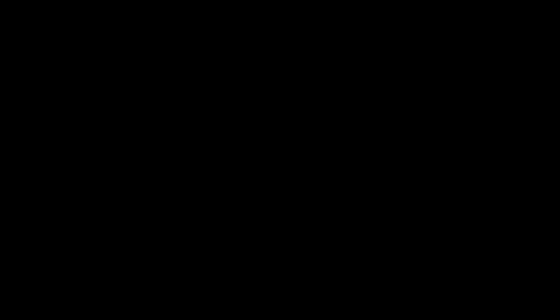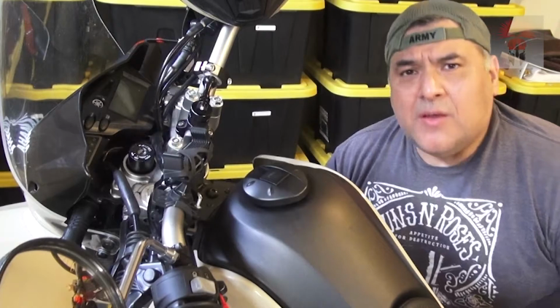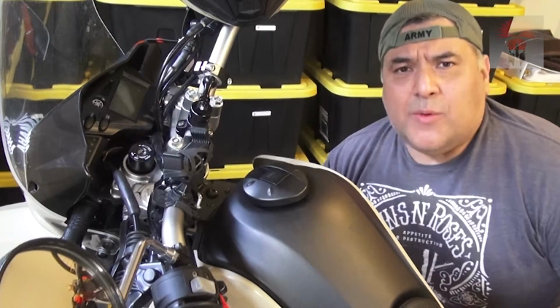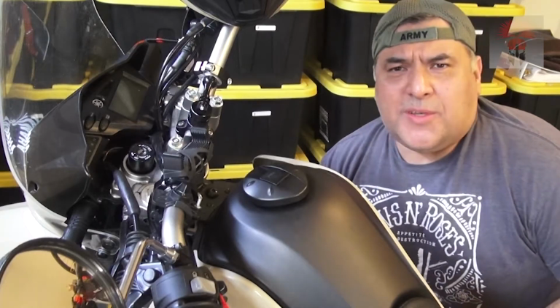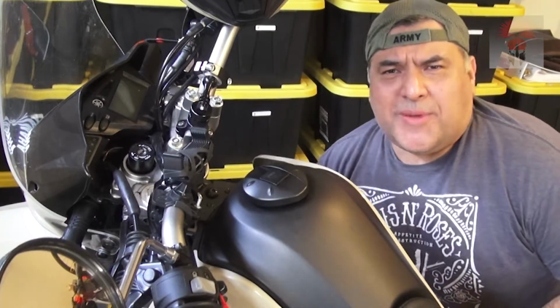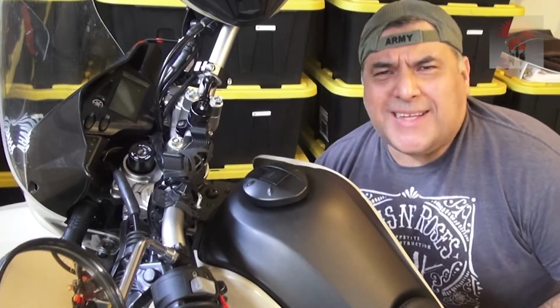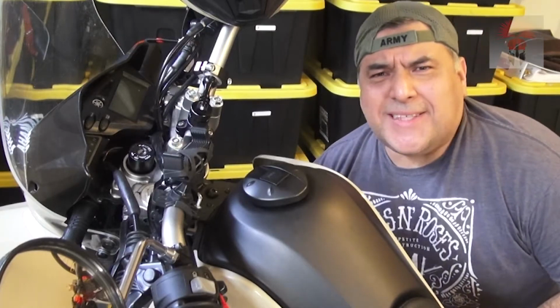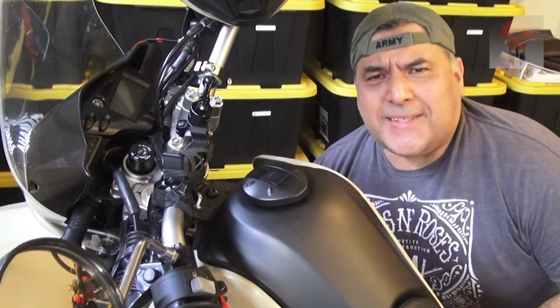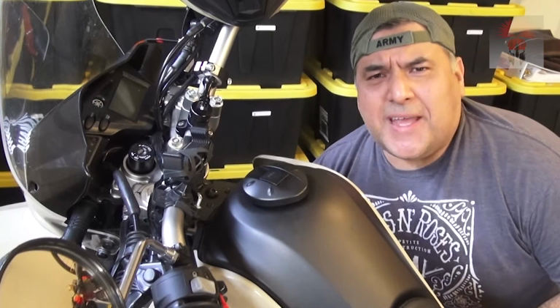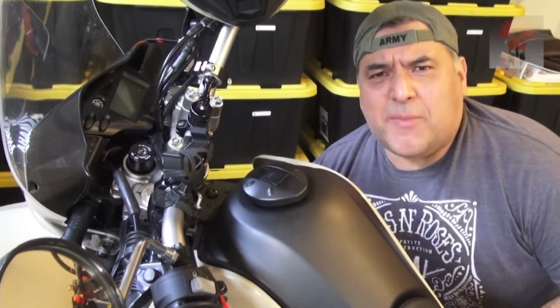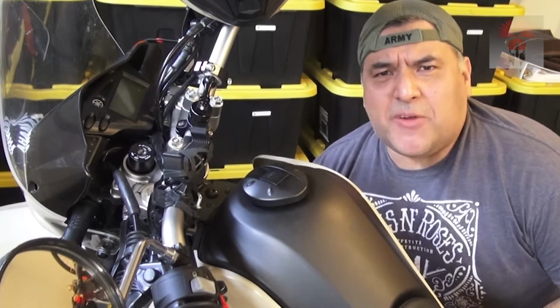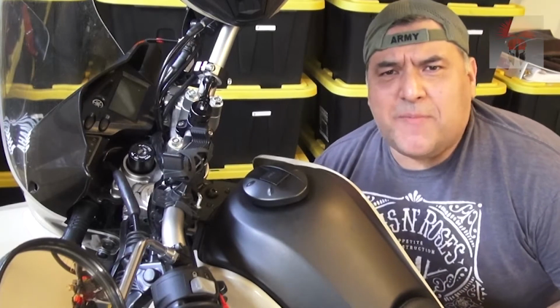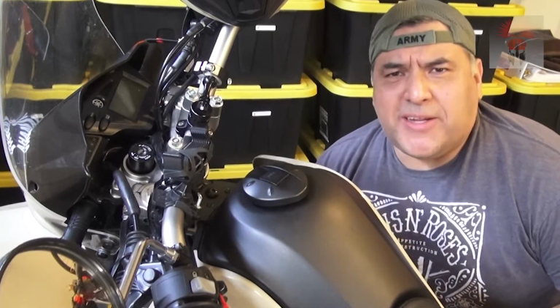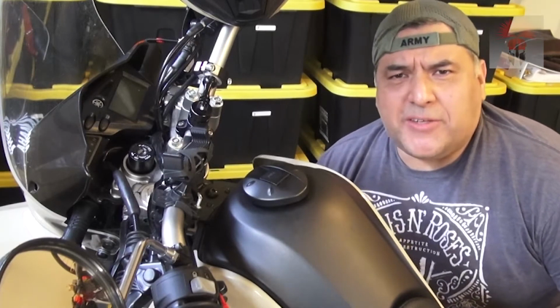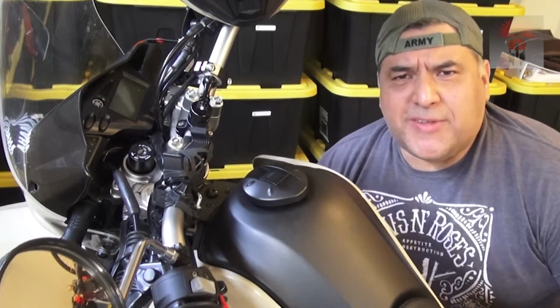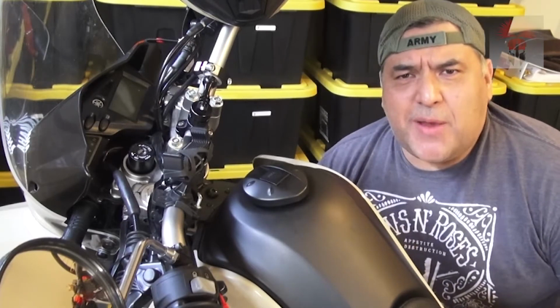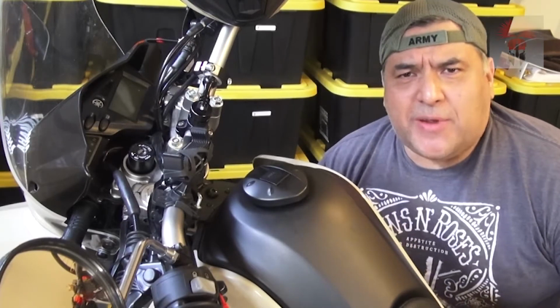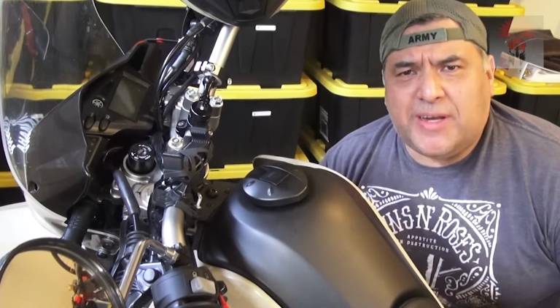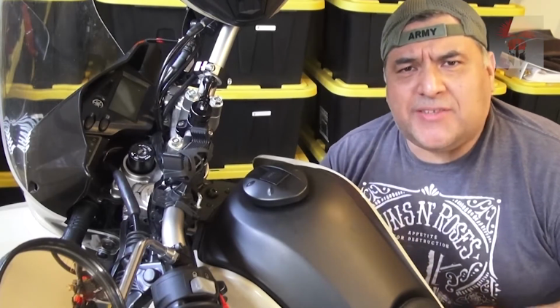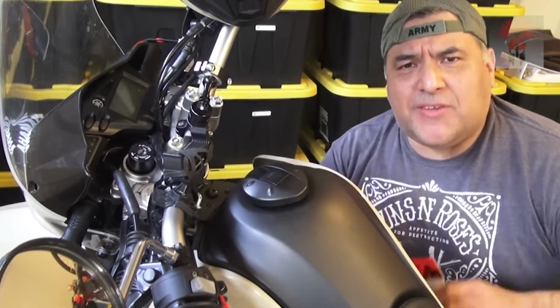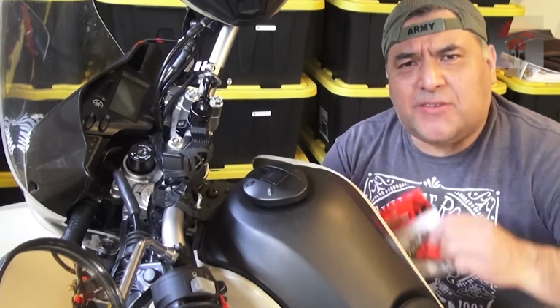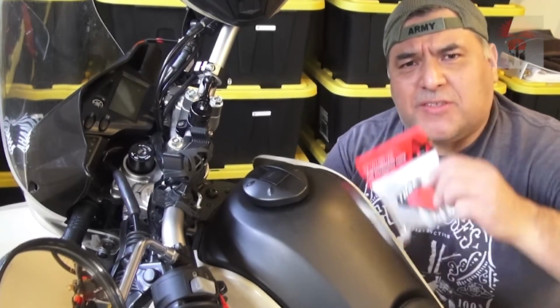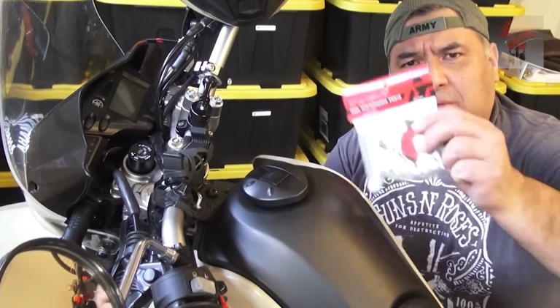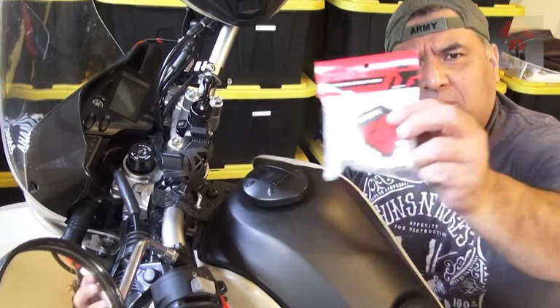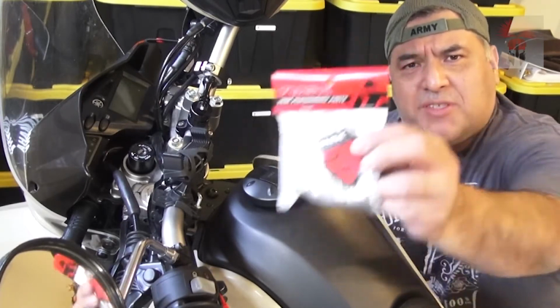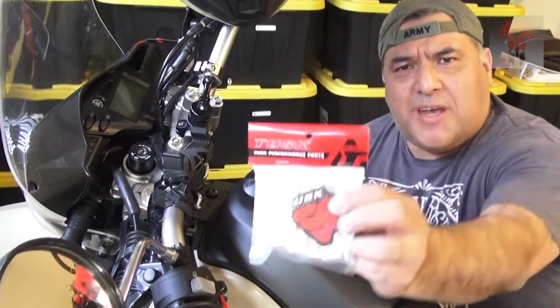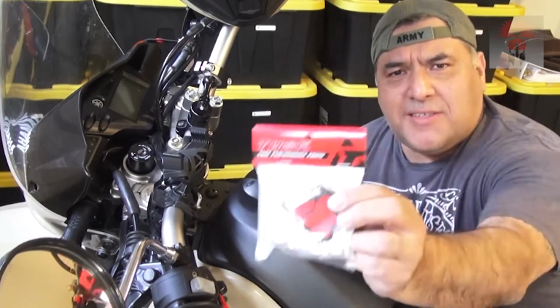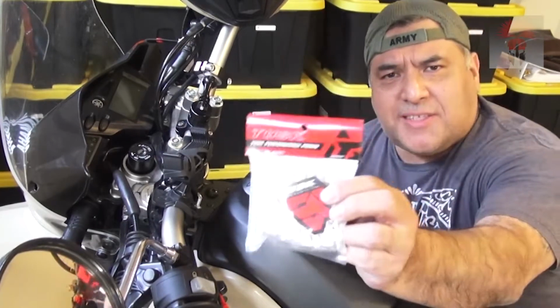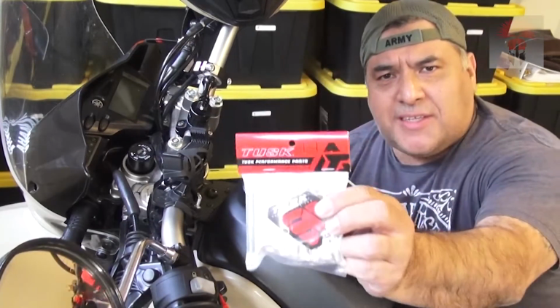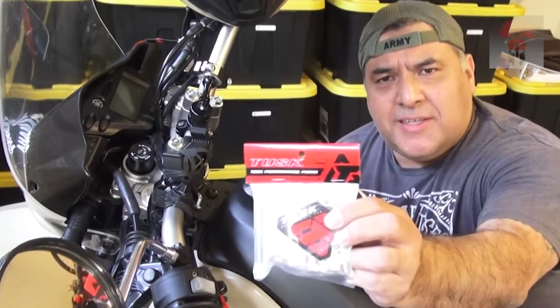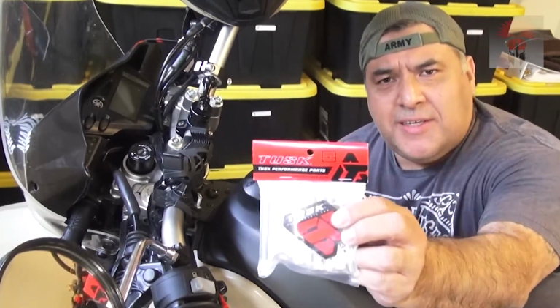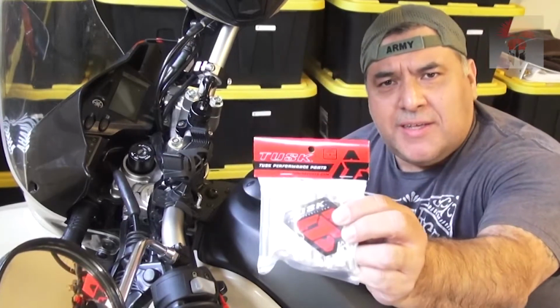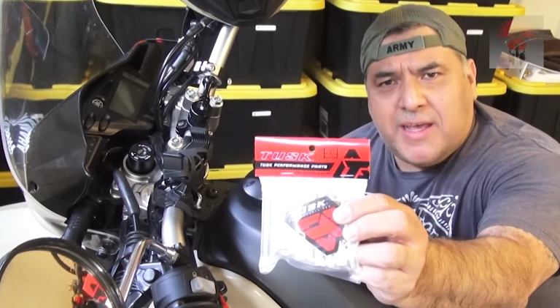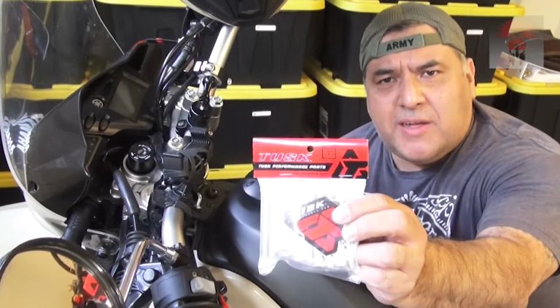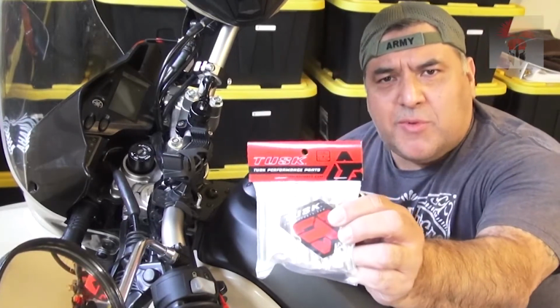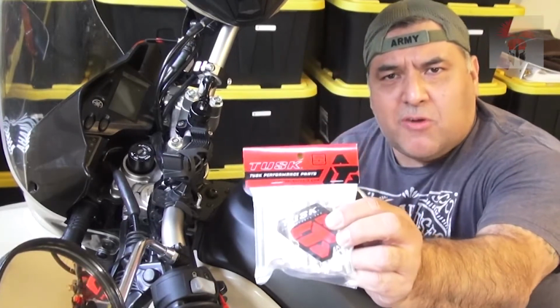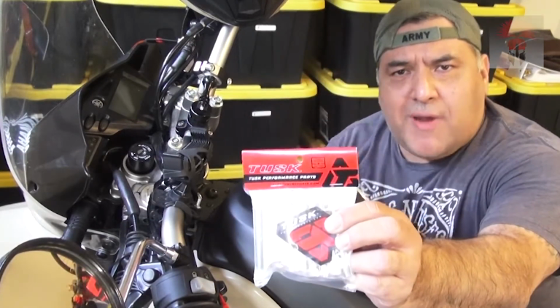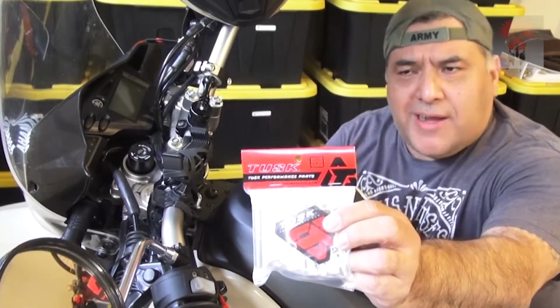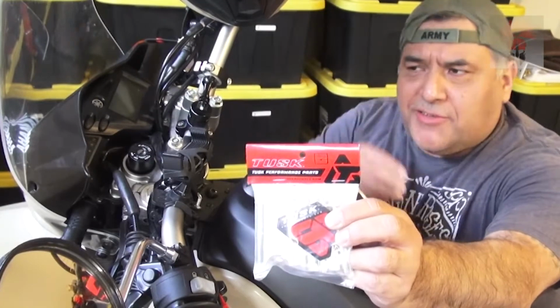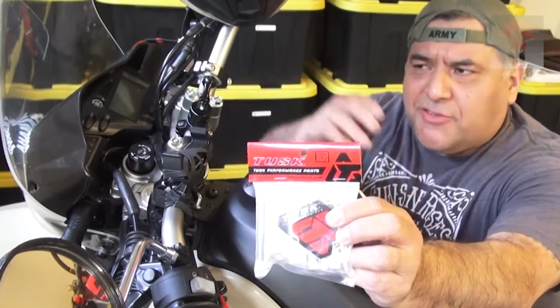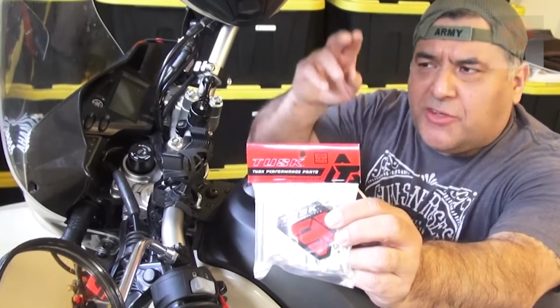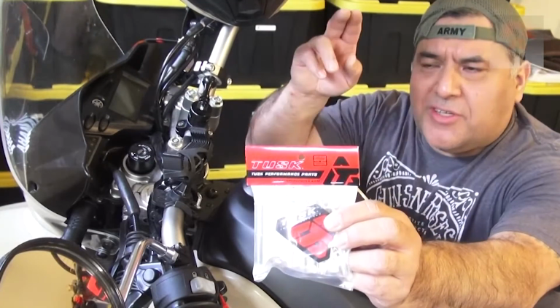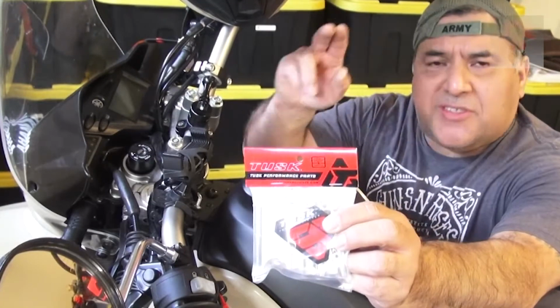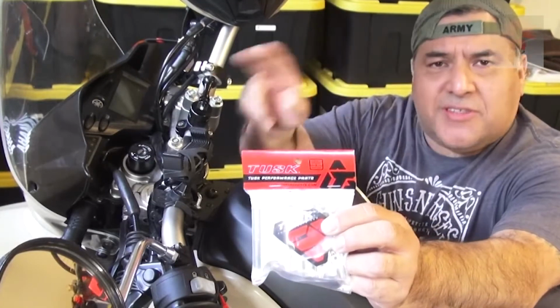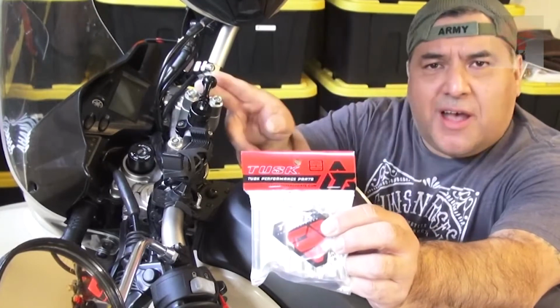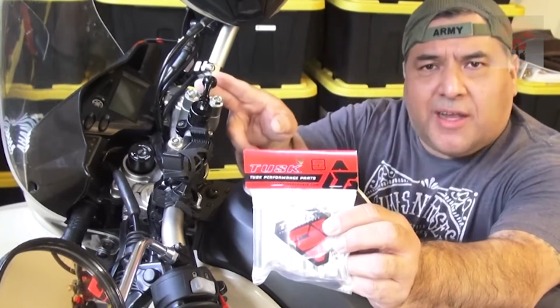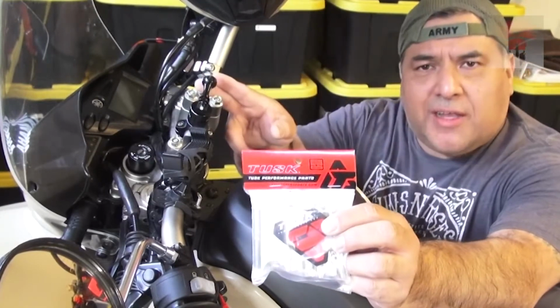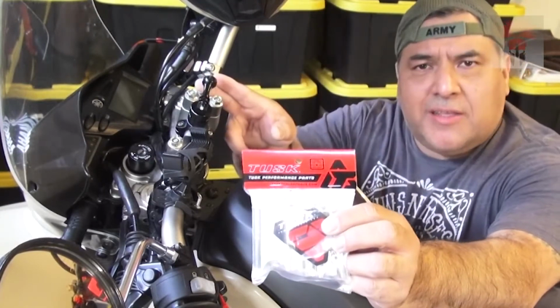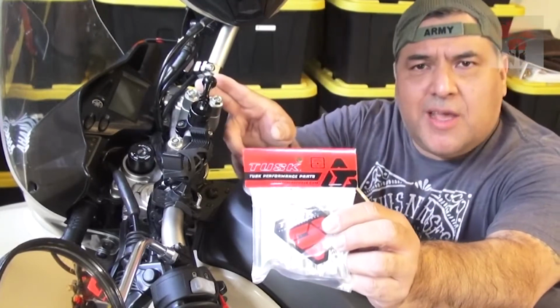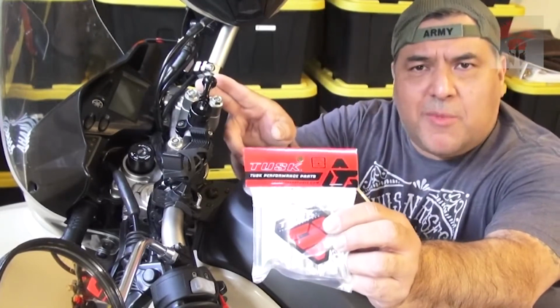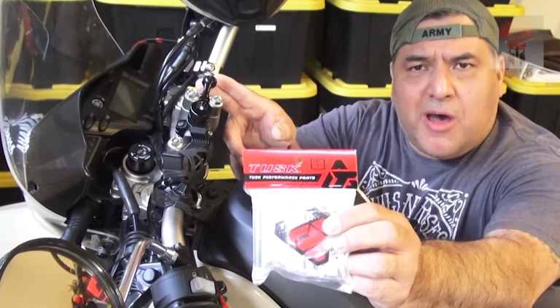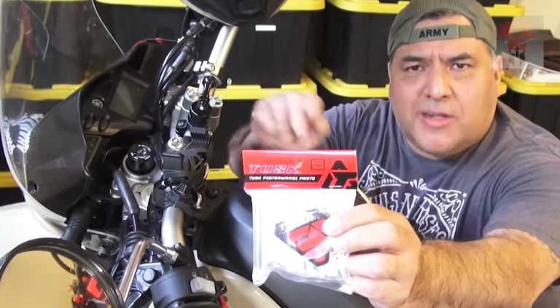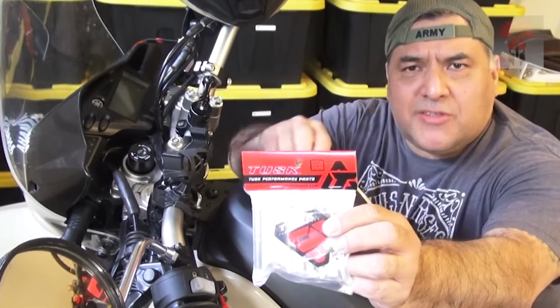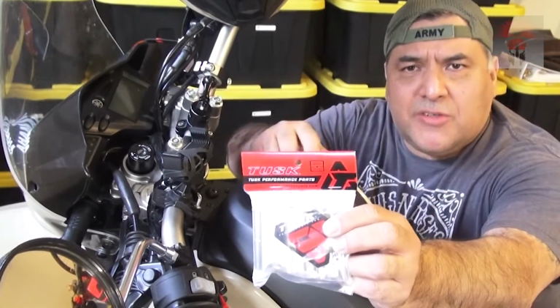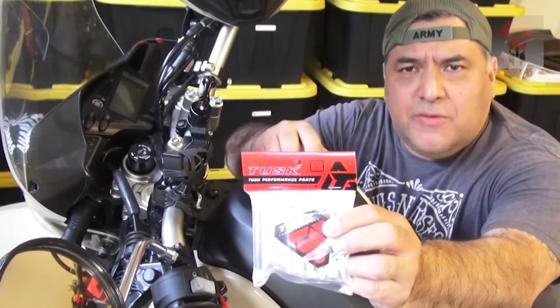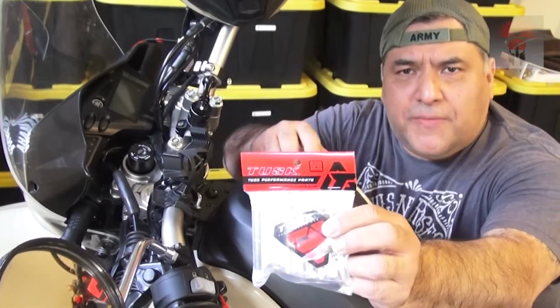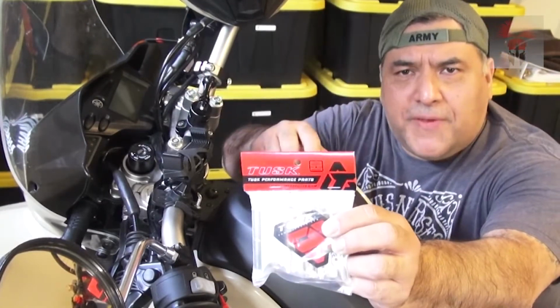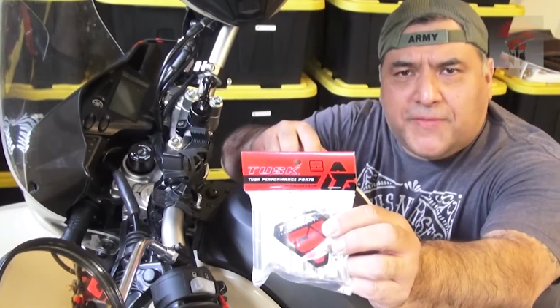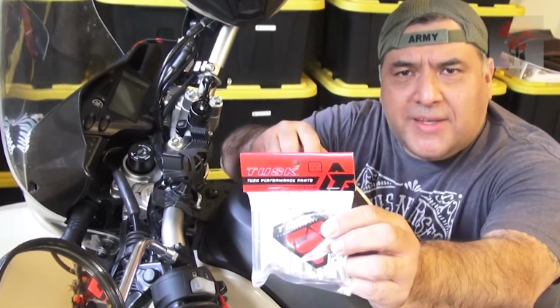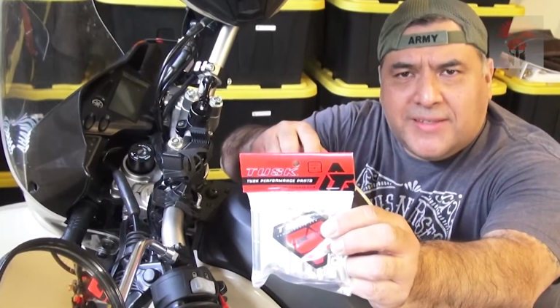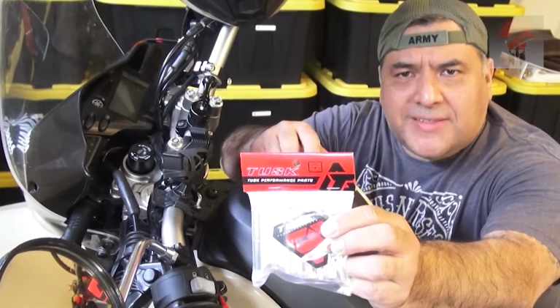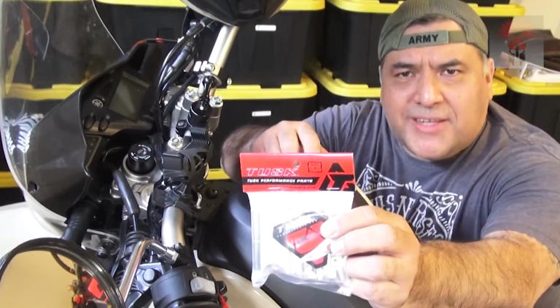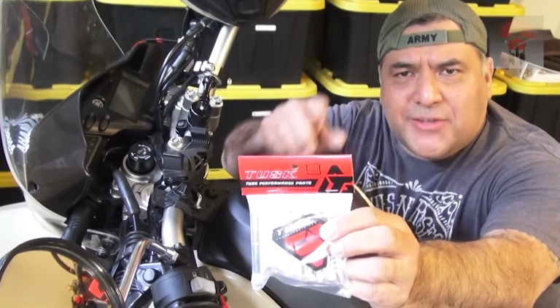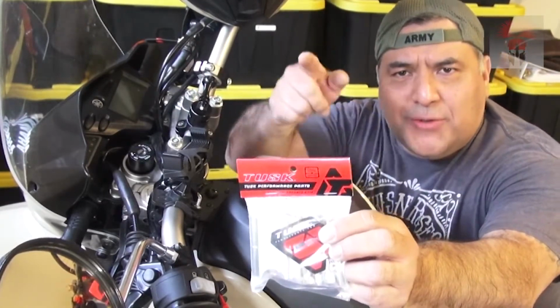What's up guys, it's the Camel Commando. Today we're going to install some Tusk handlebar risers on a stock Yamaha 250. Stay tuned.